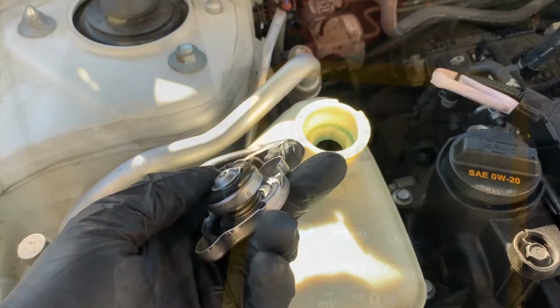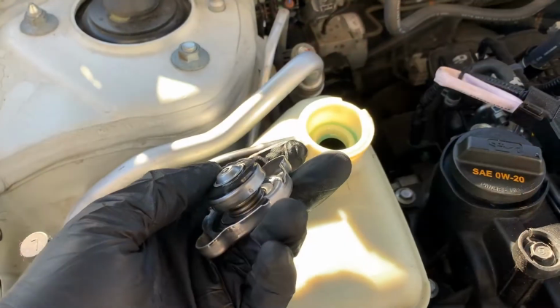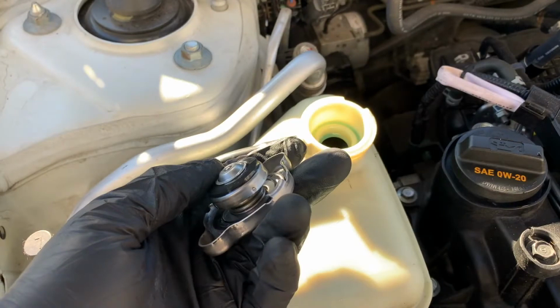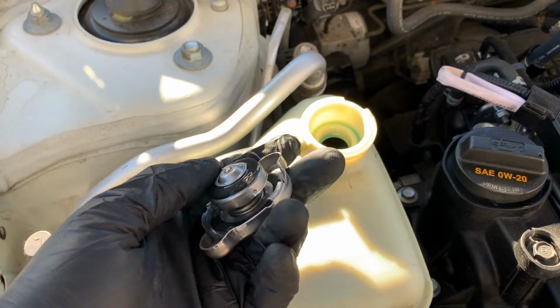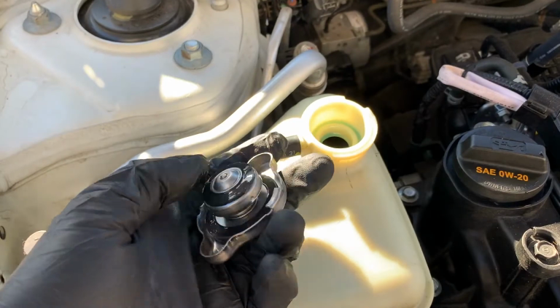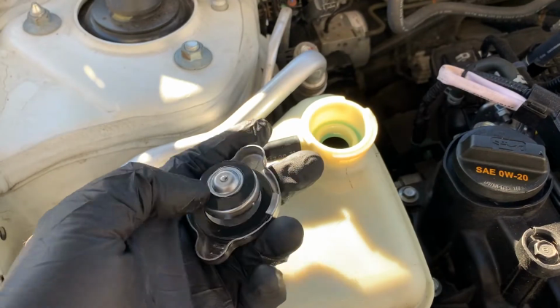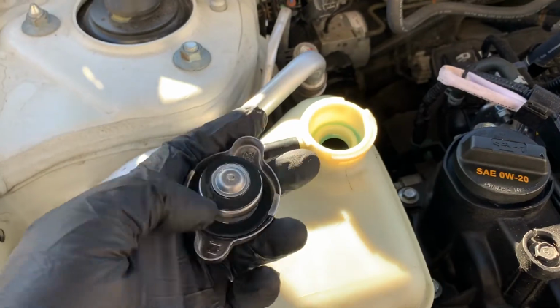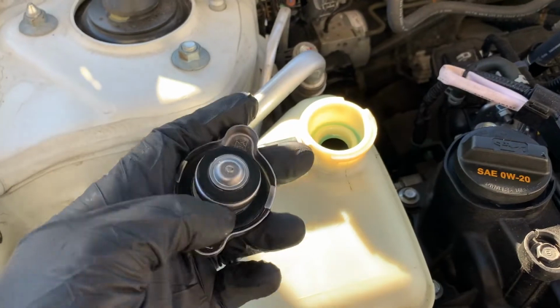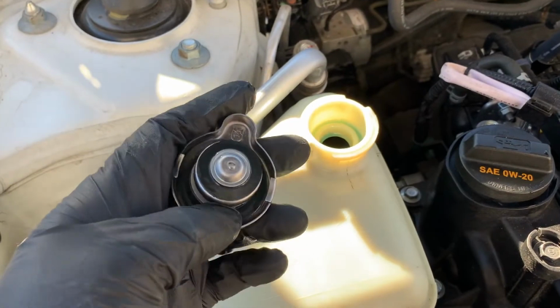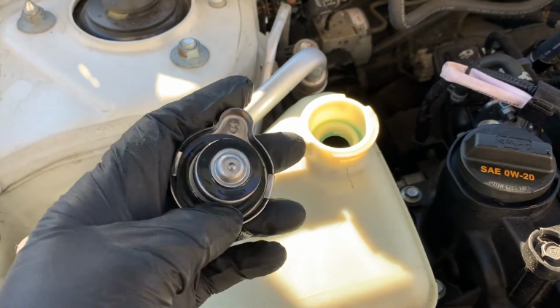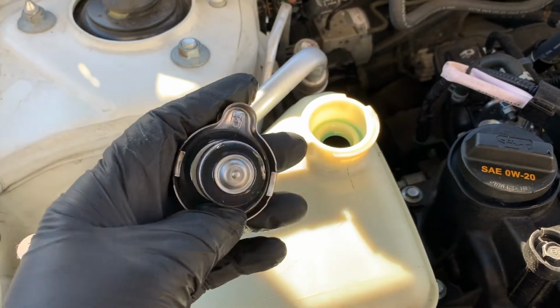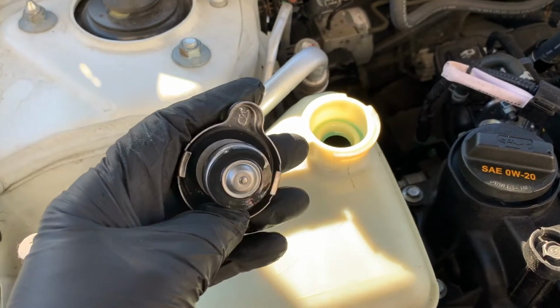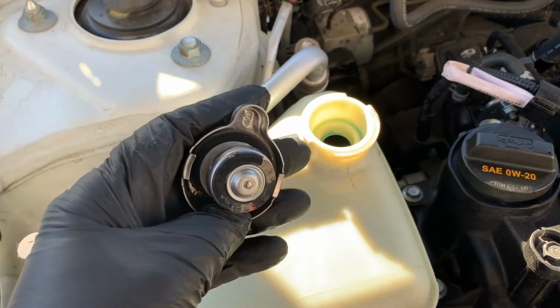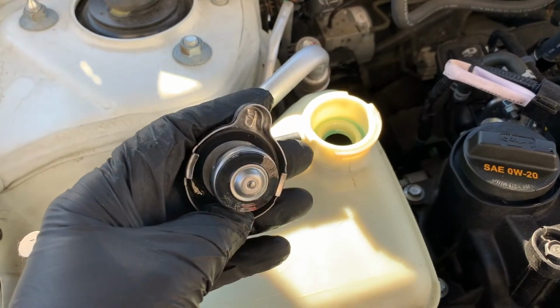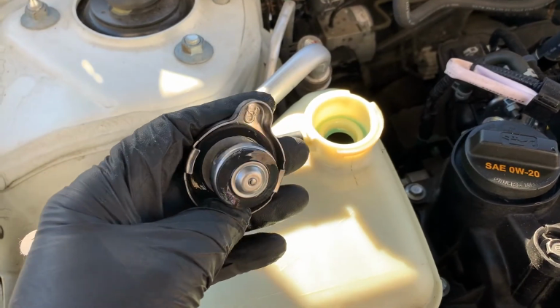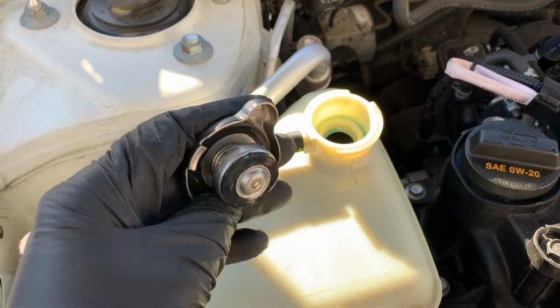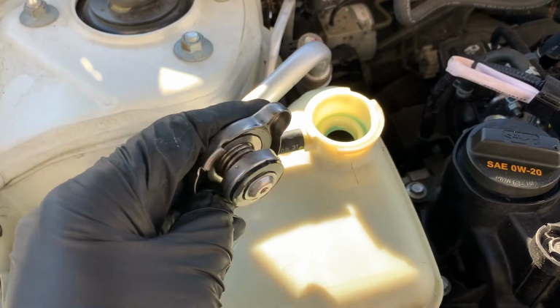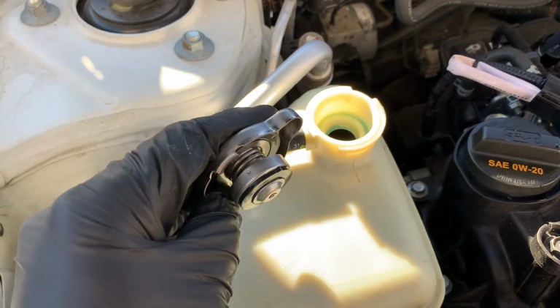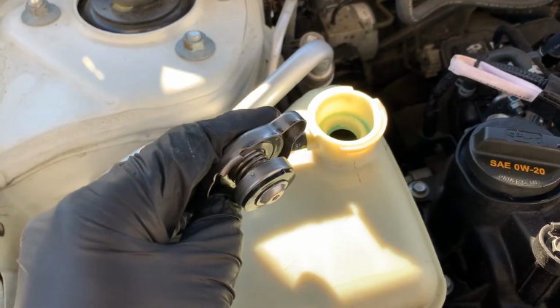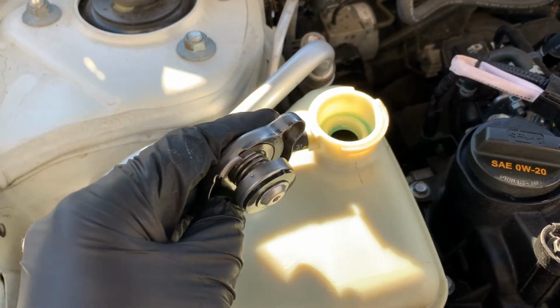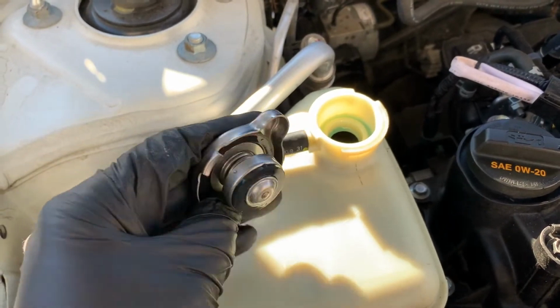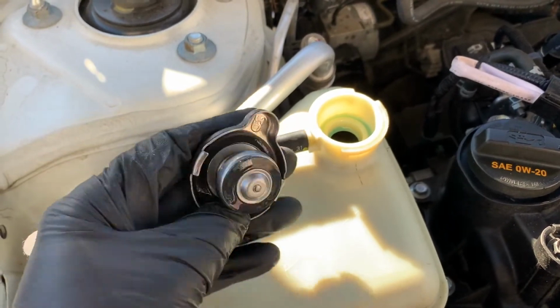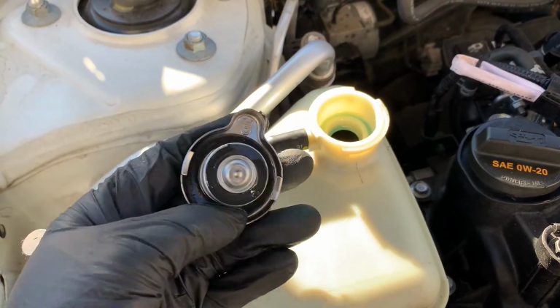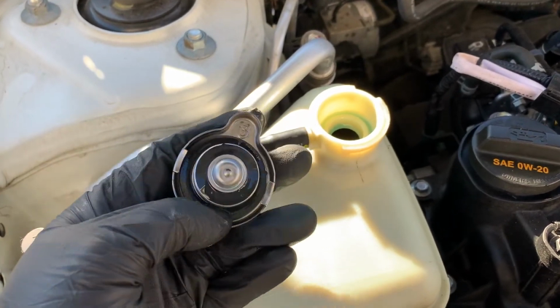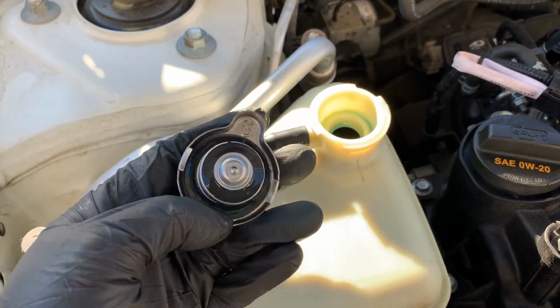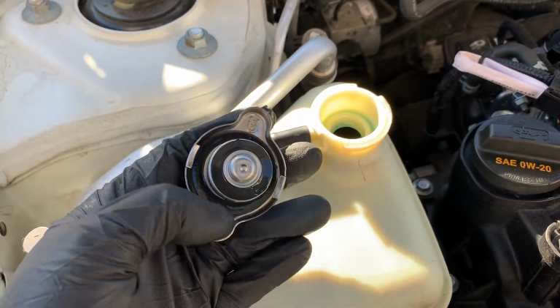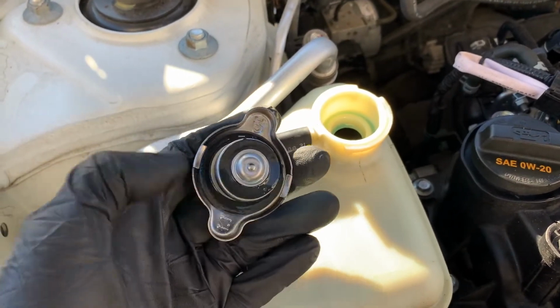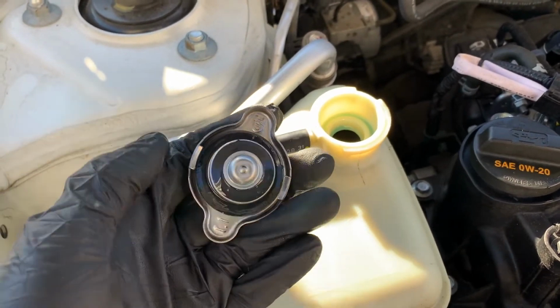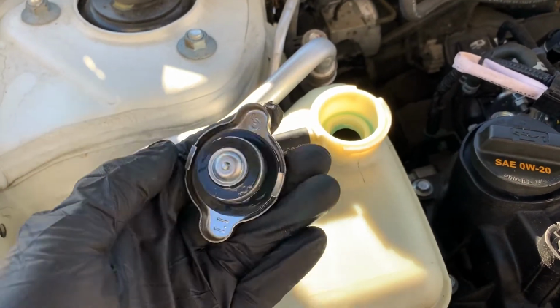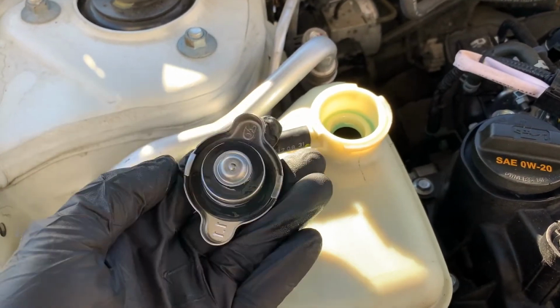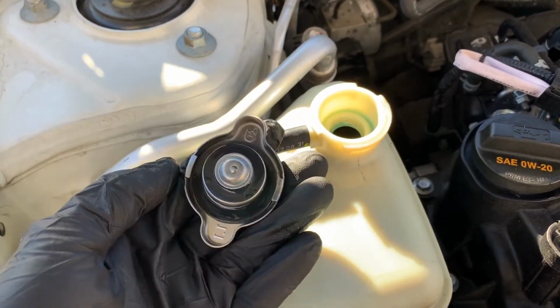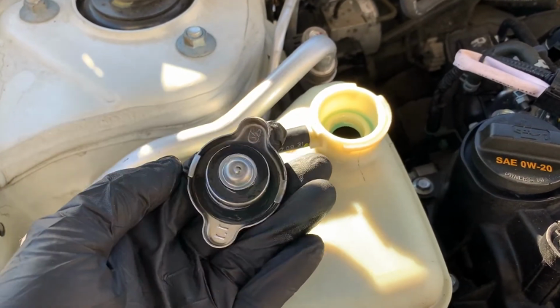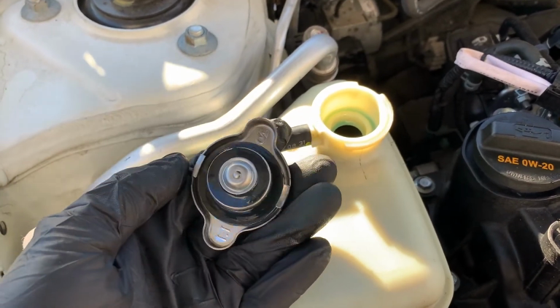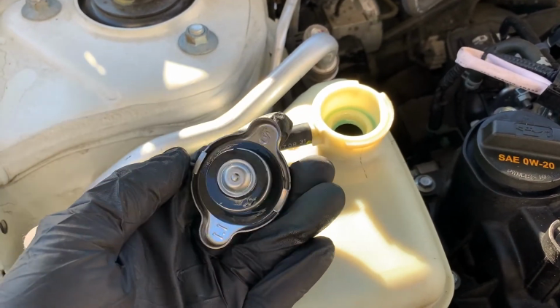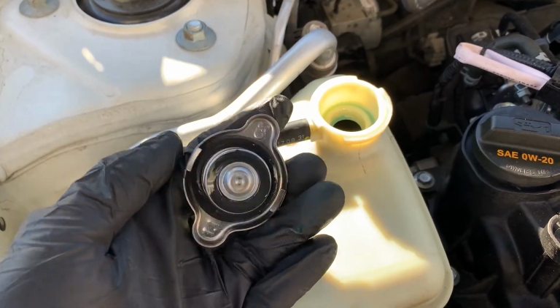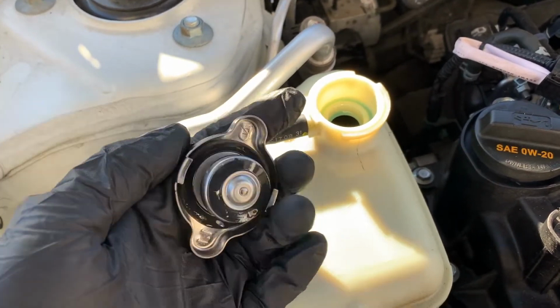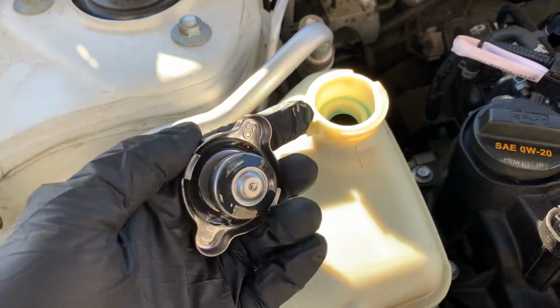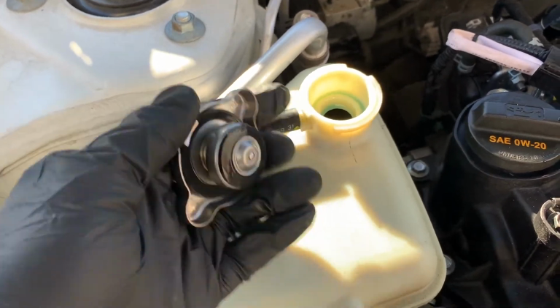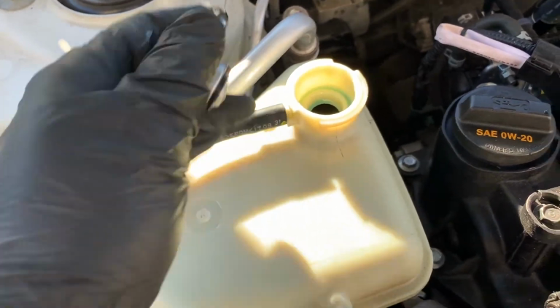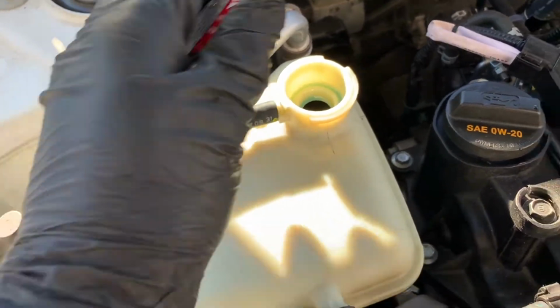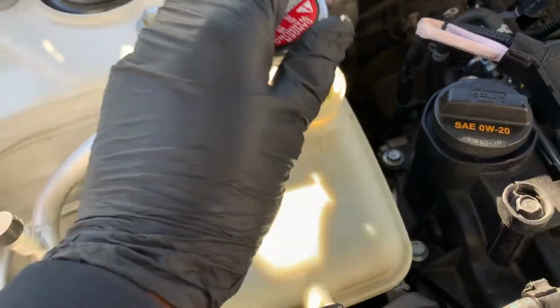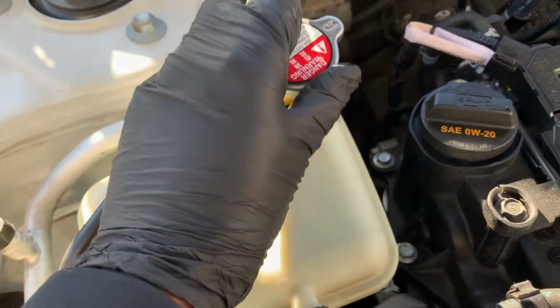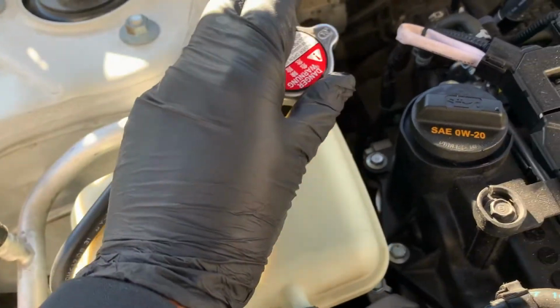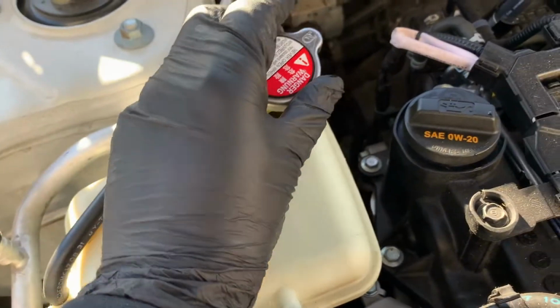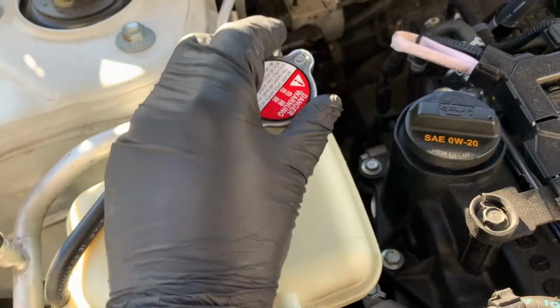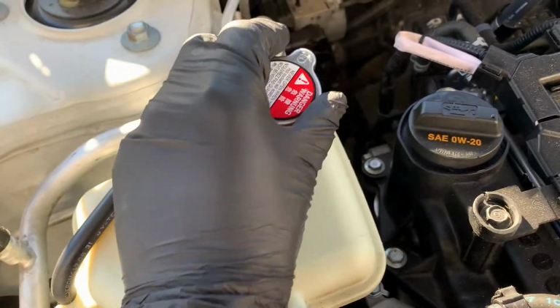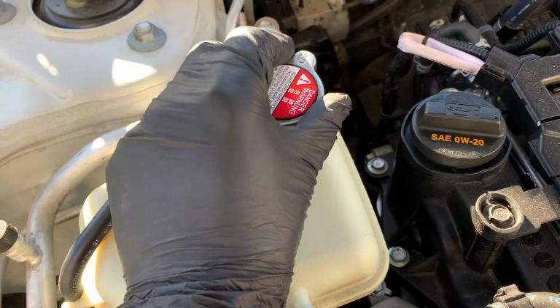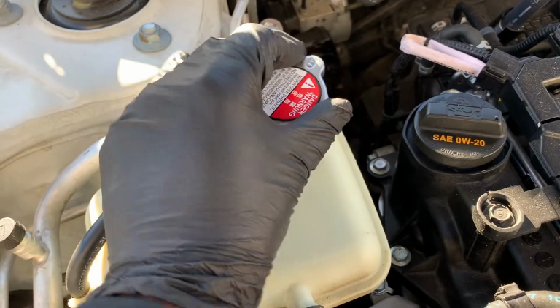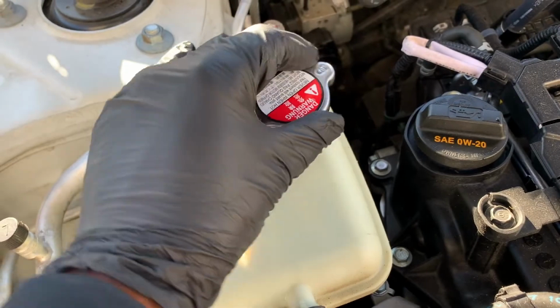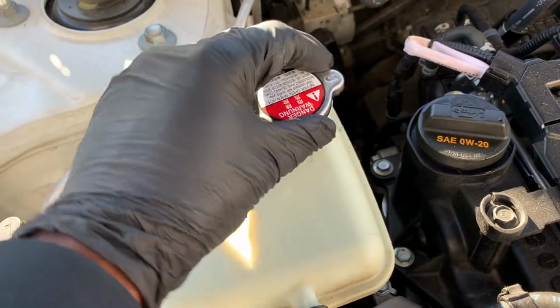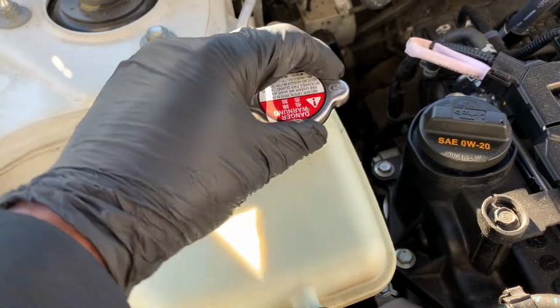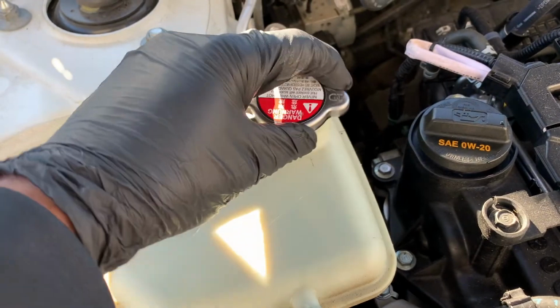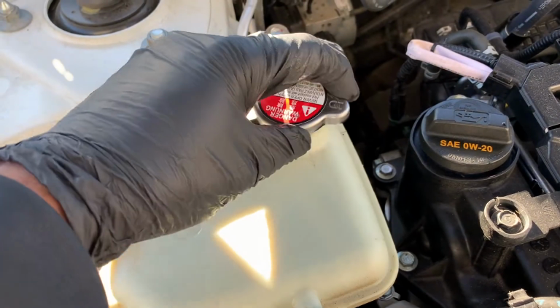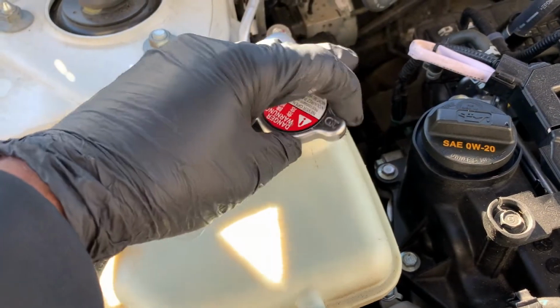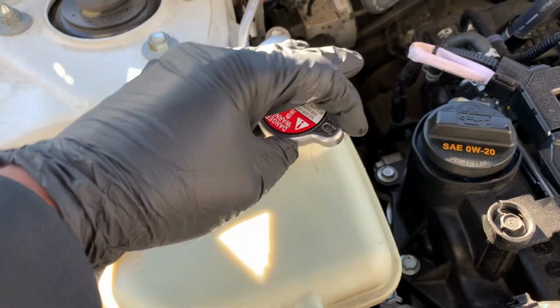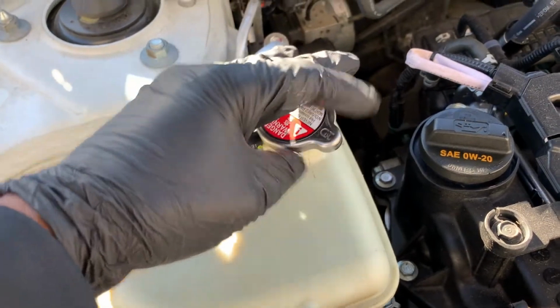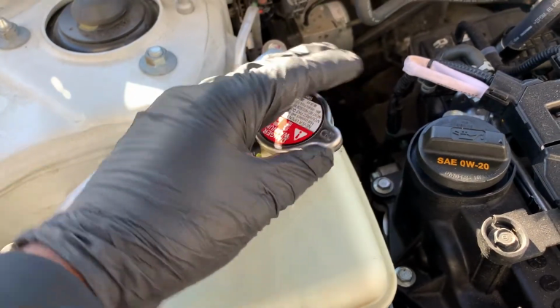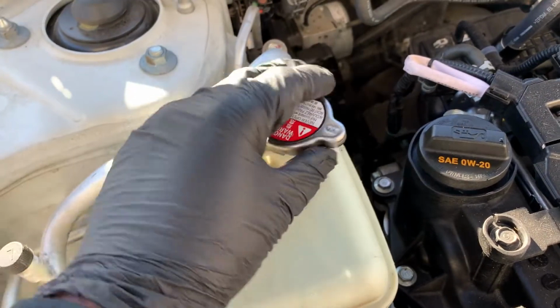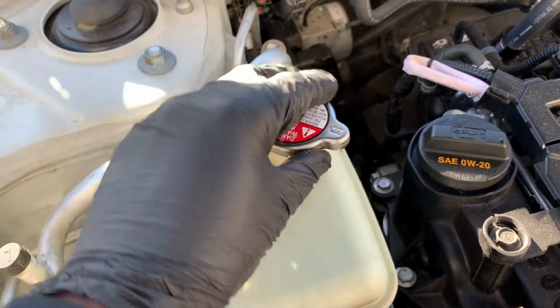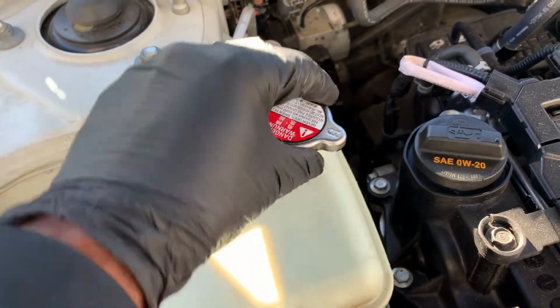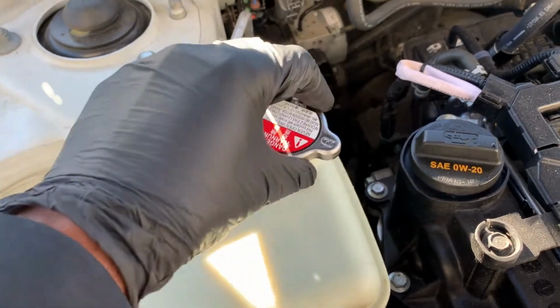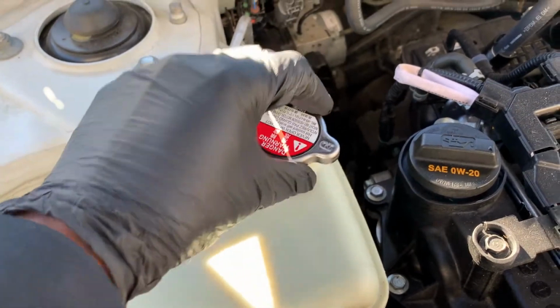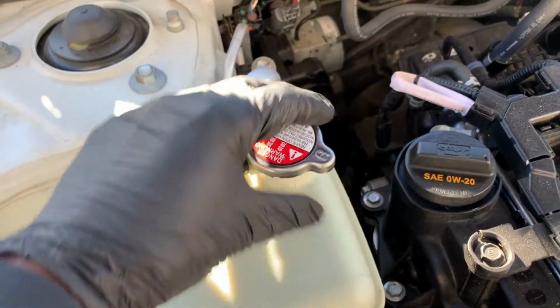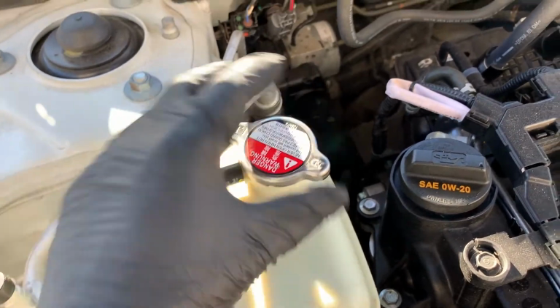Make sure your cap is in good shape. Clean it before putting it back on. If it's deteriorated, go ahead and replace it.